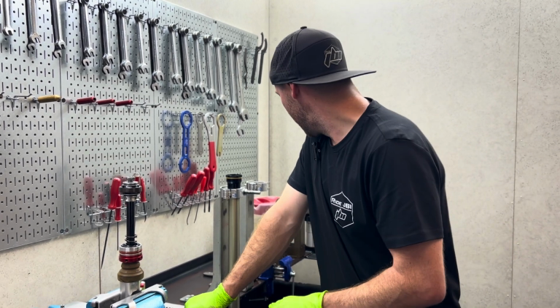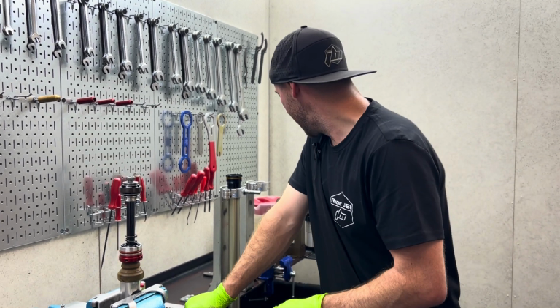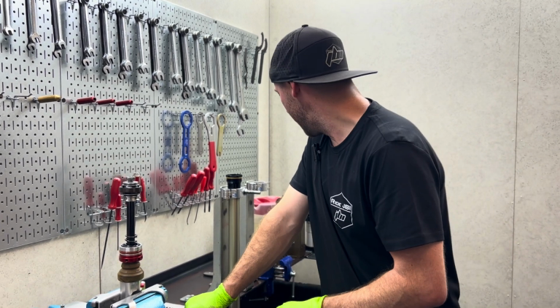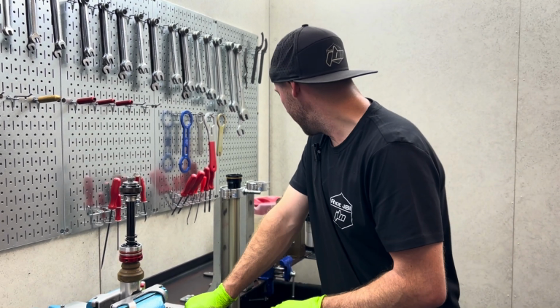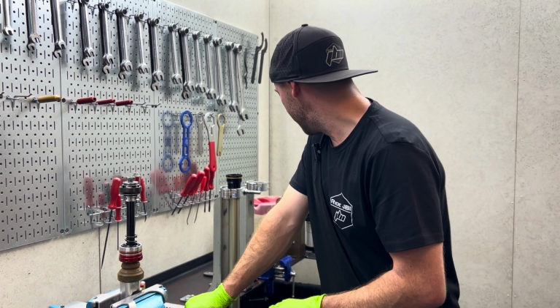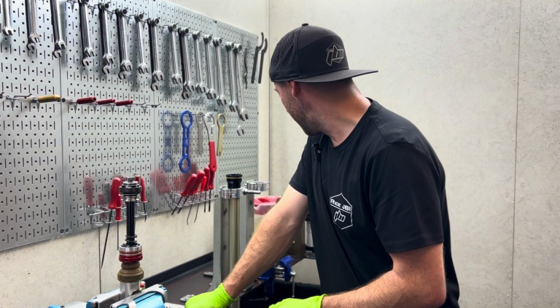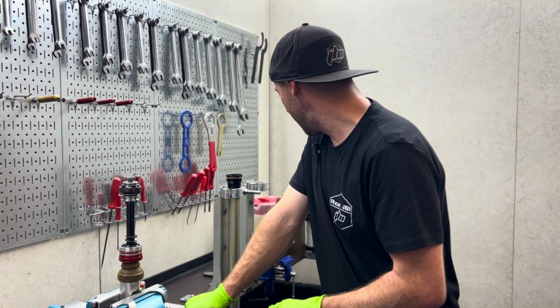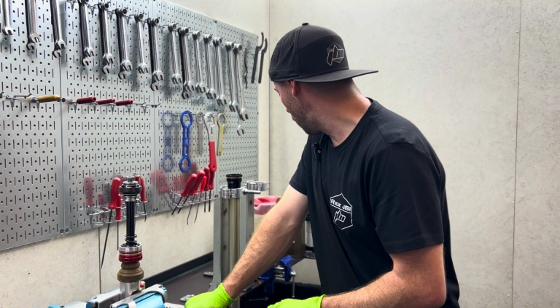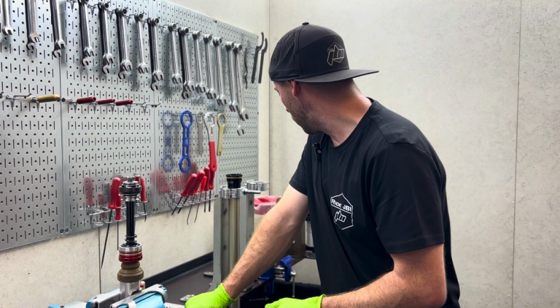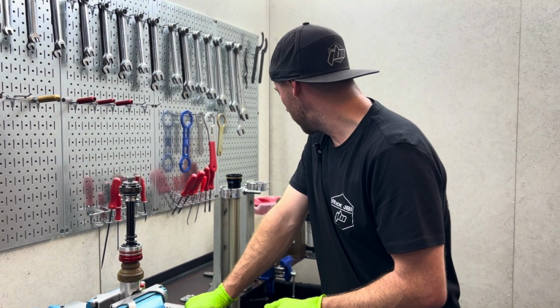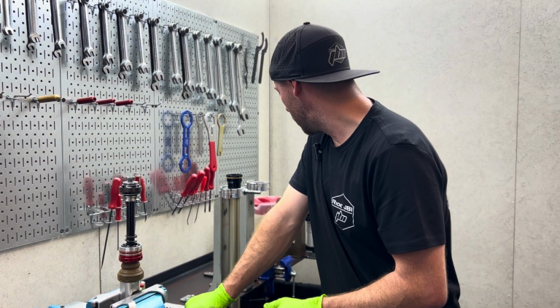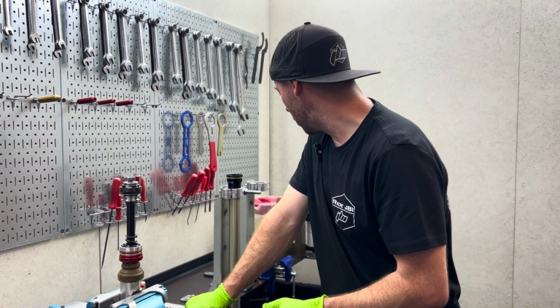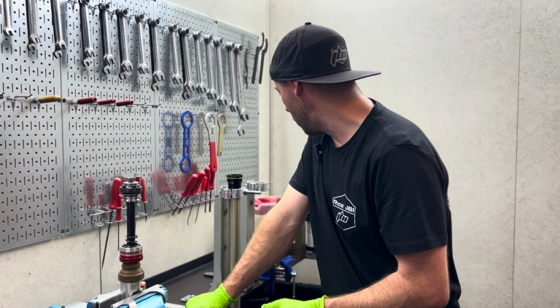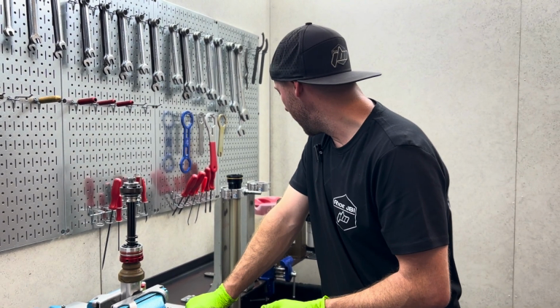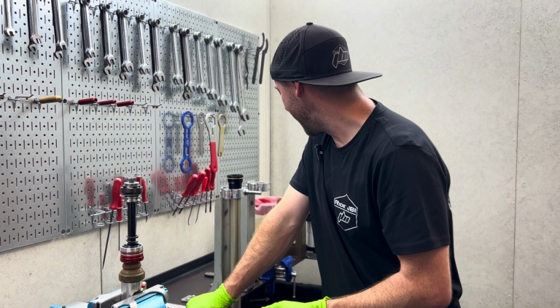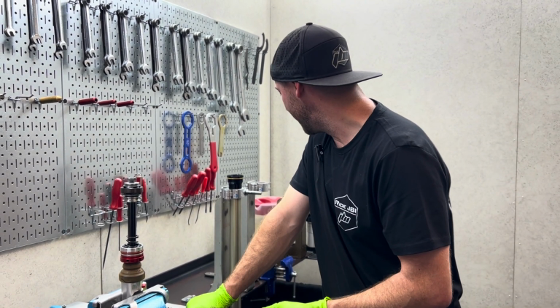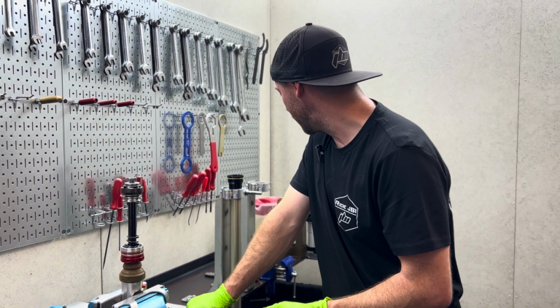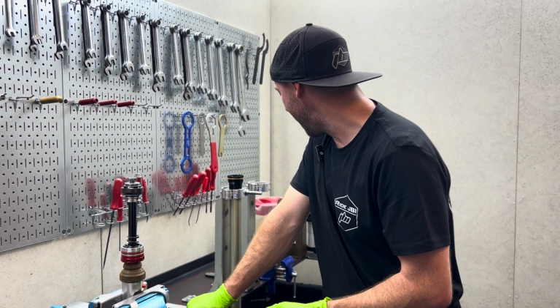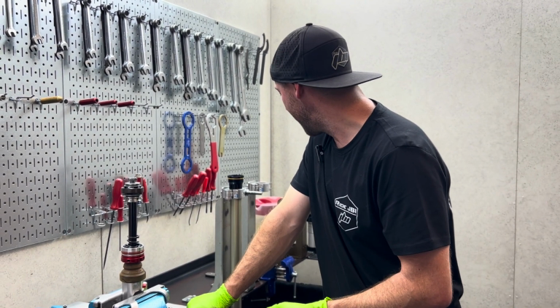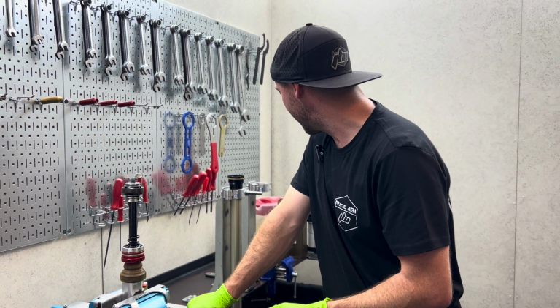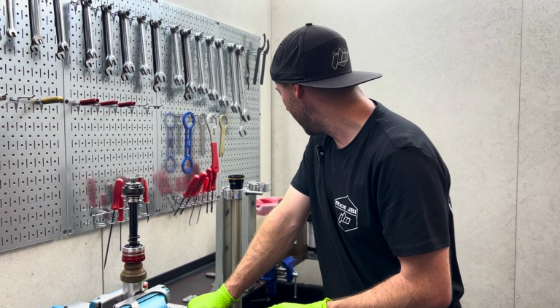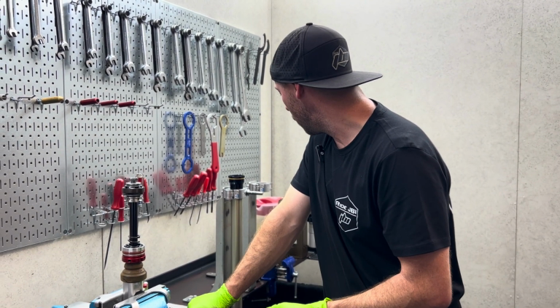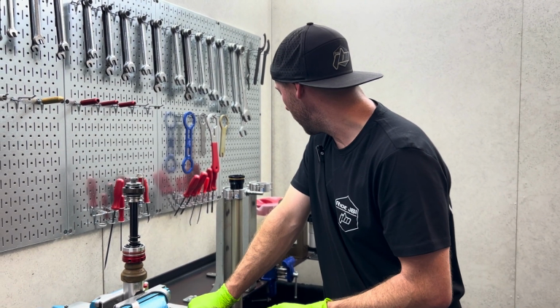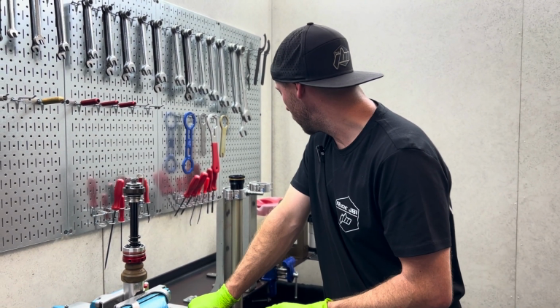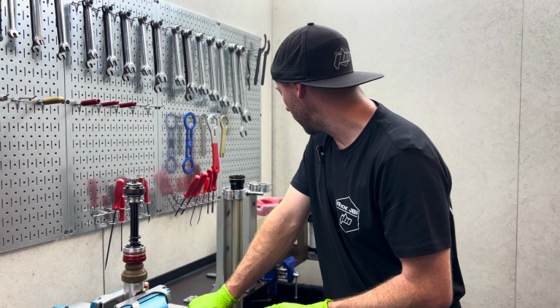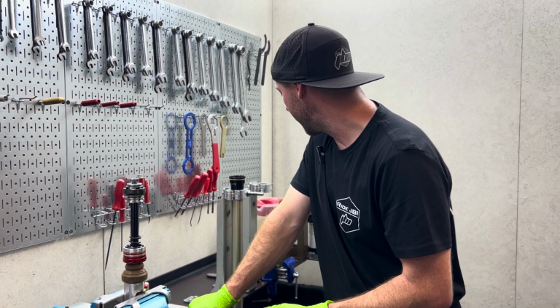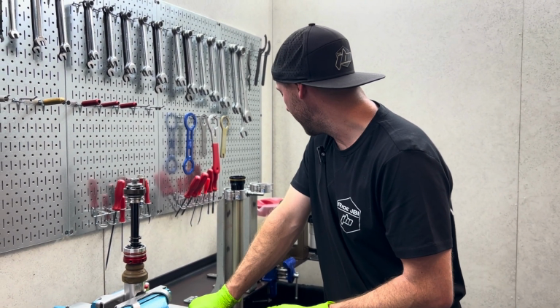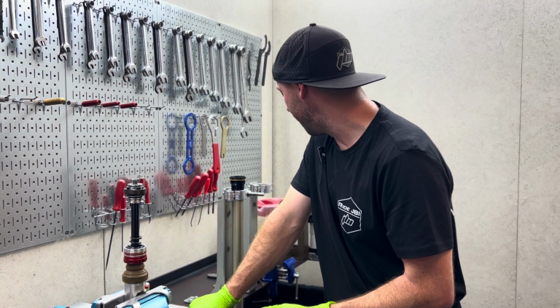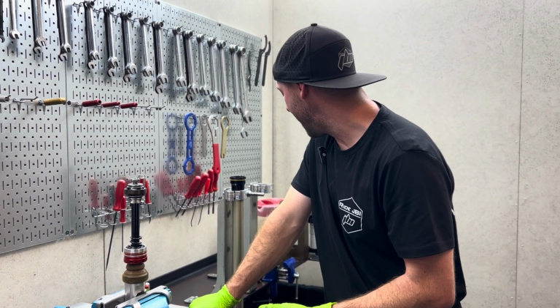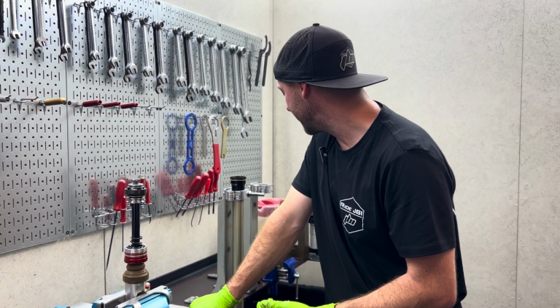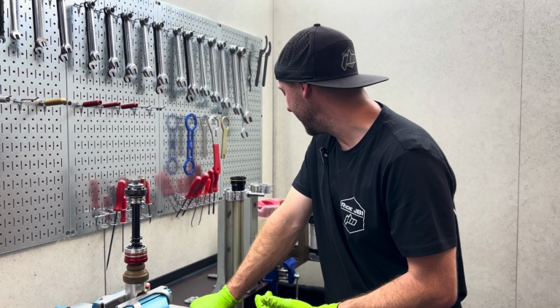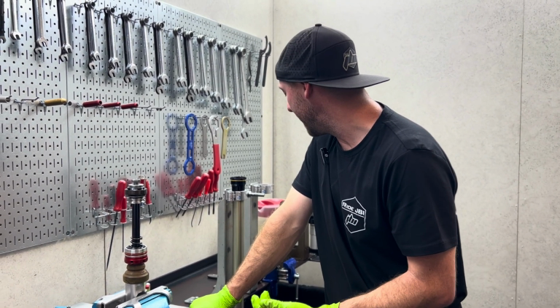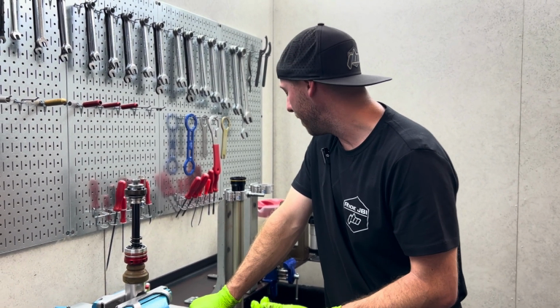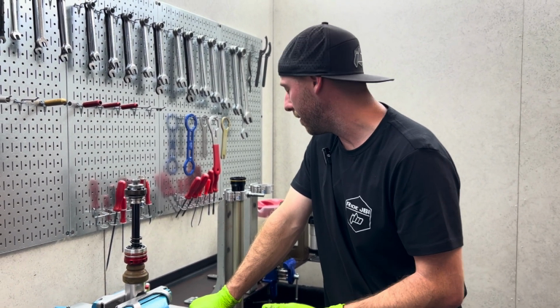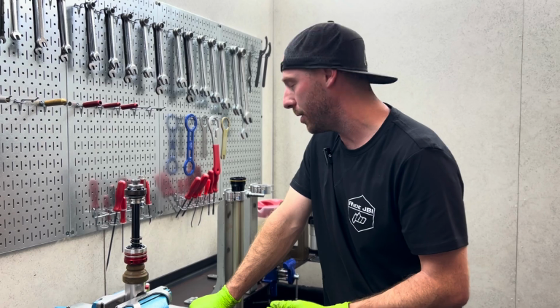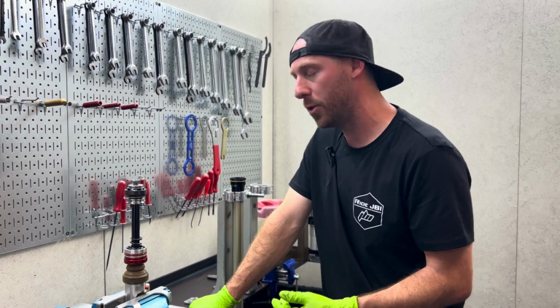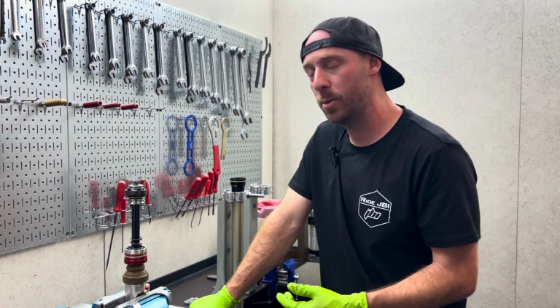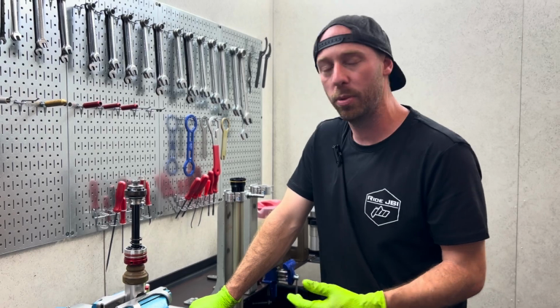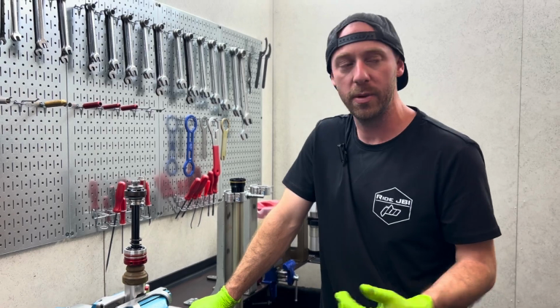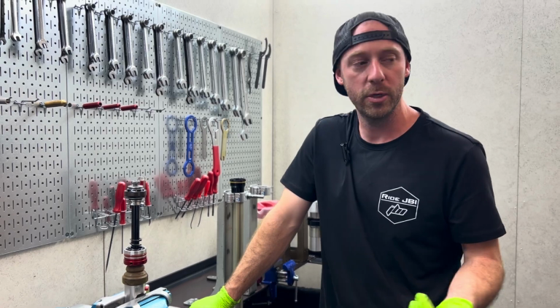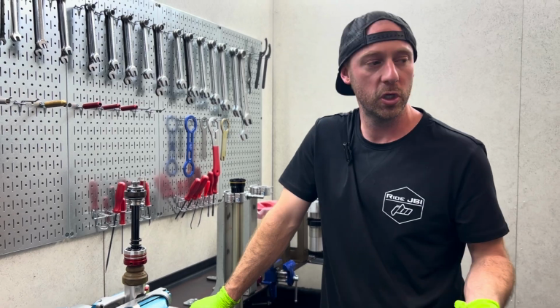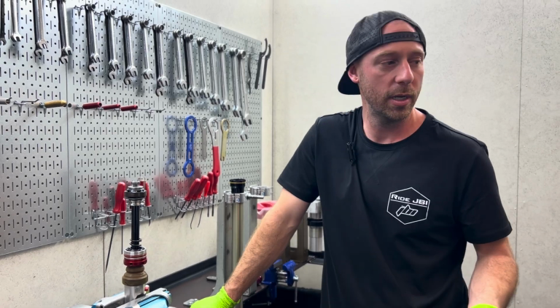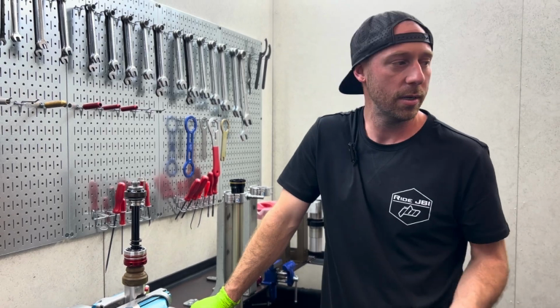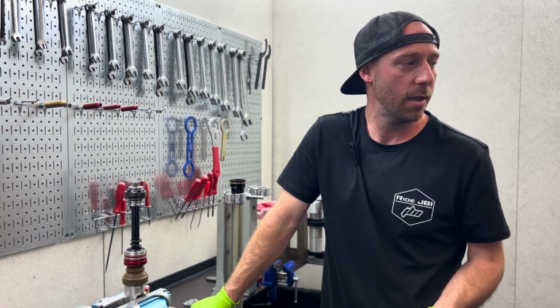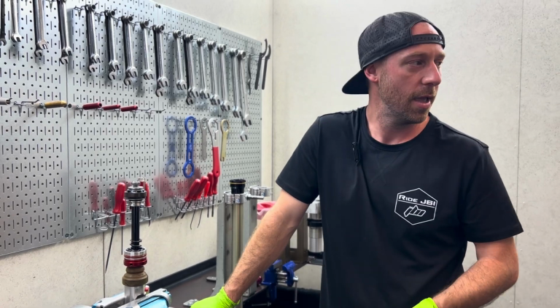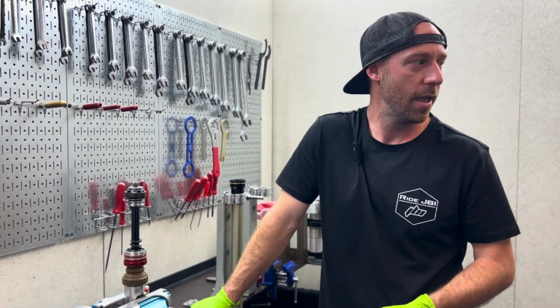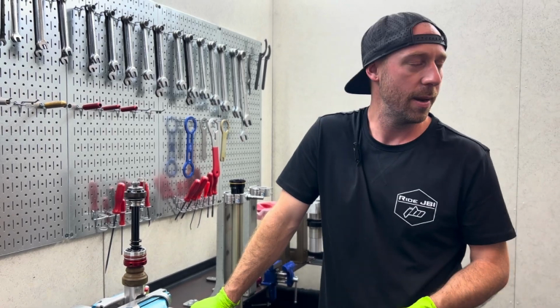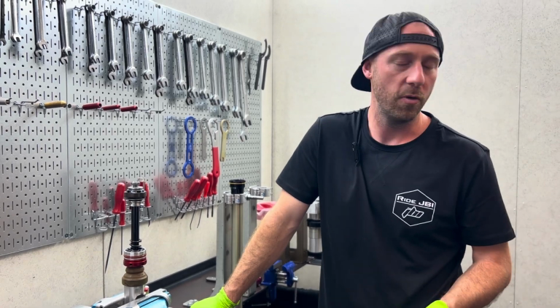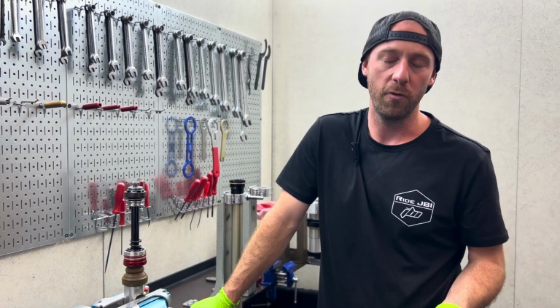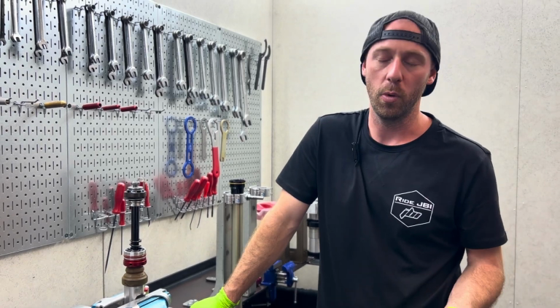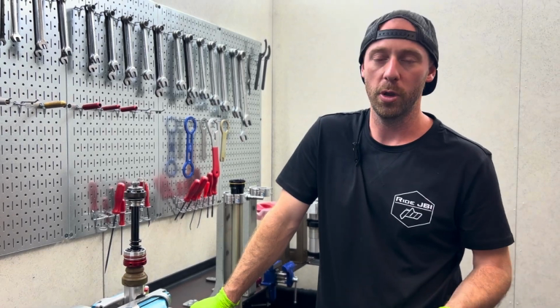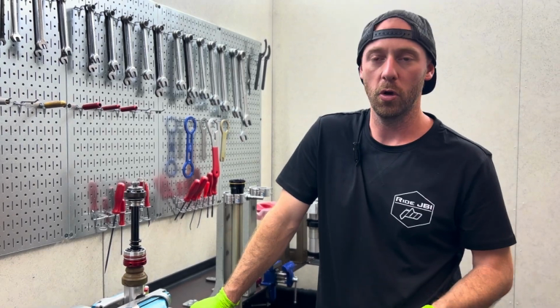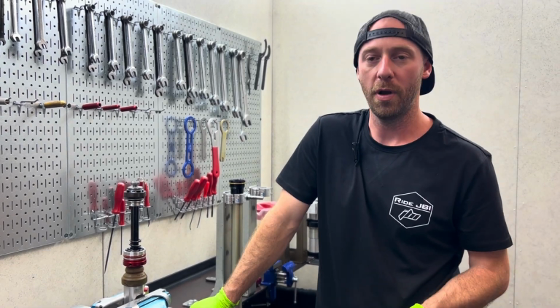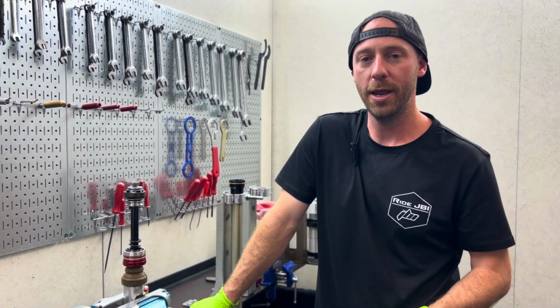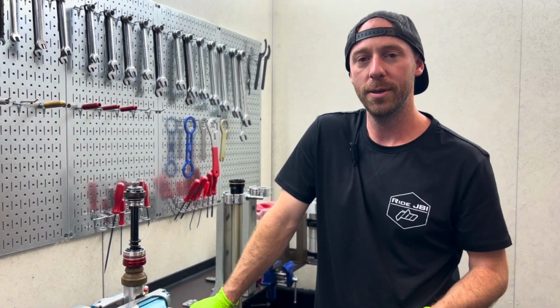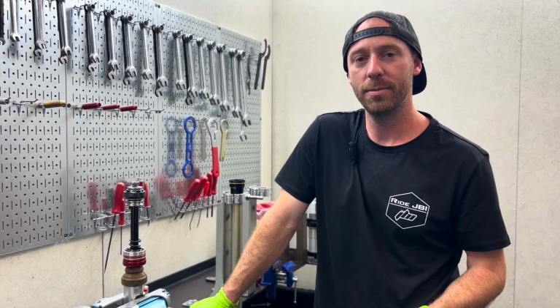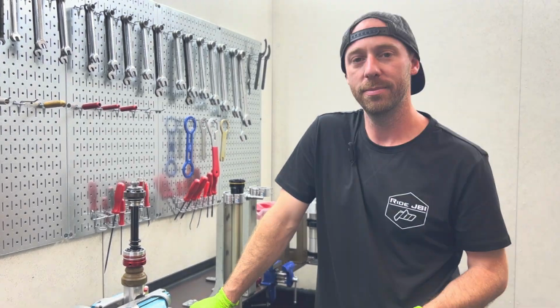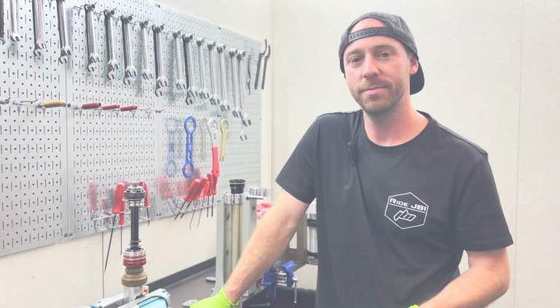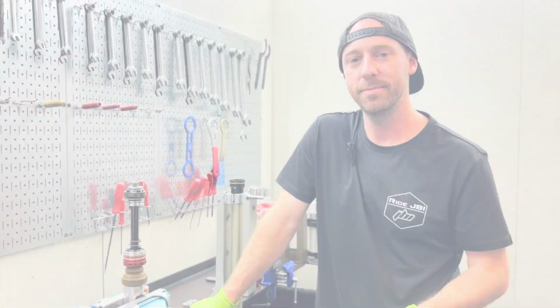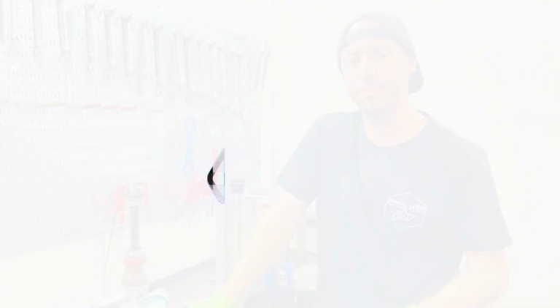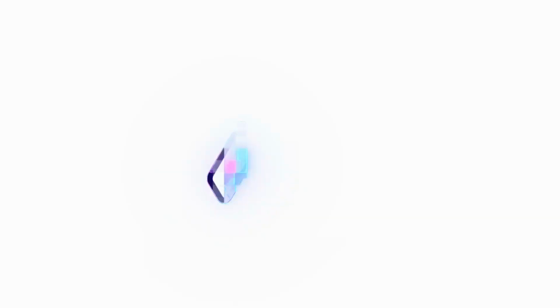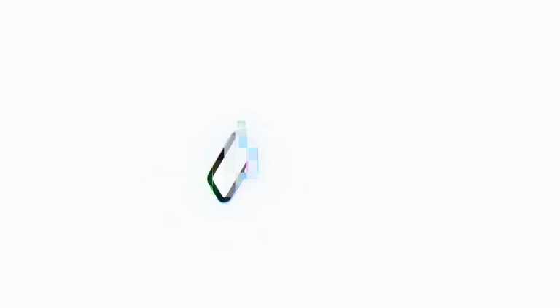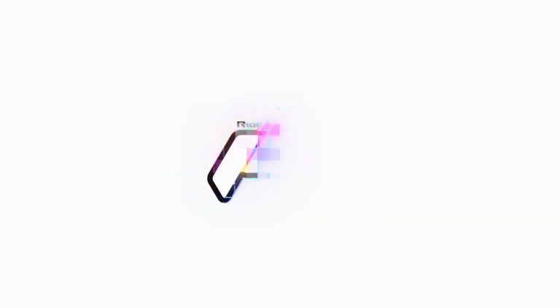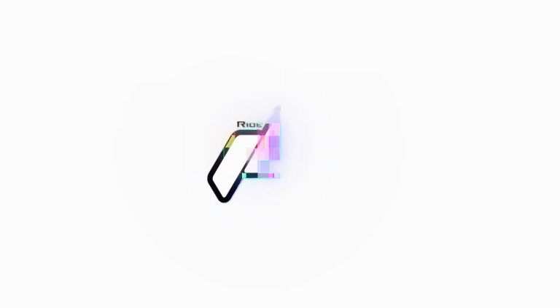We'll tune you guys back in once we're getting it back together and on the bleed machine, and before we go ride it.